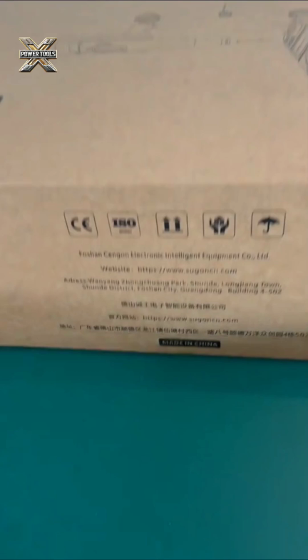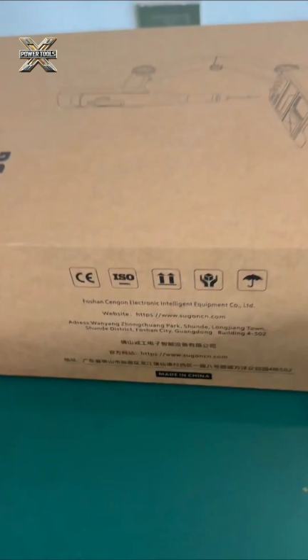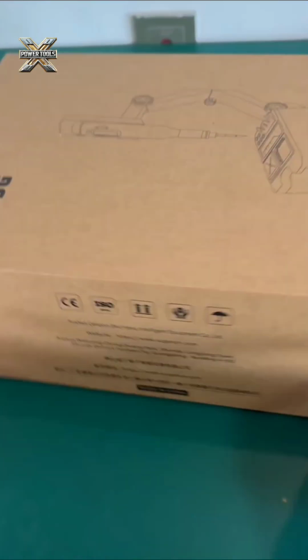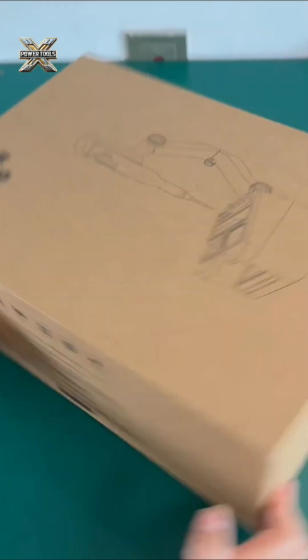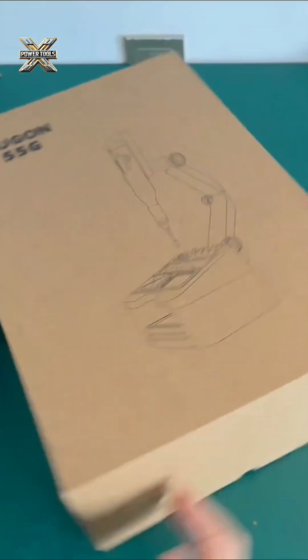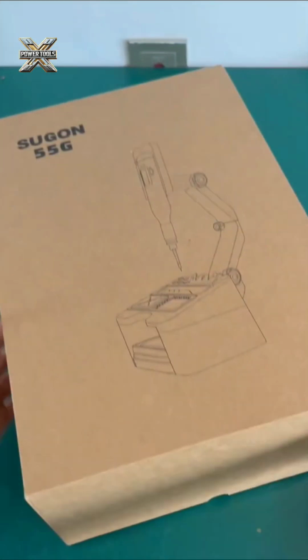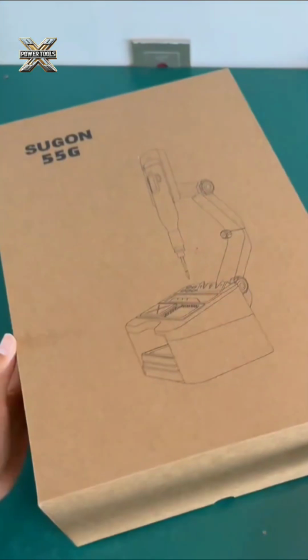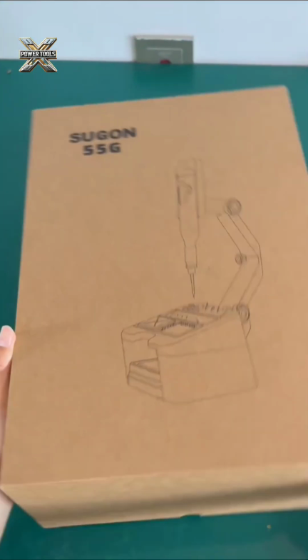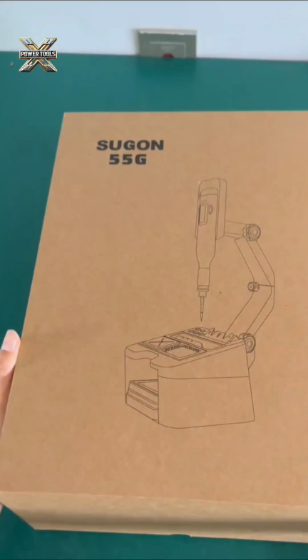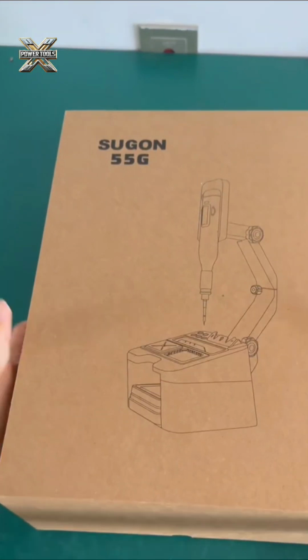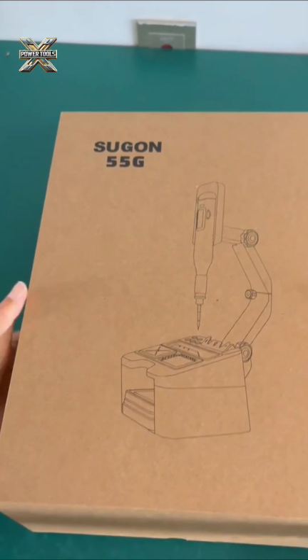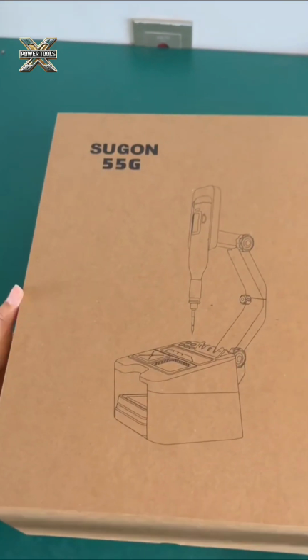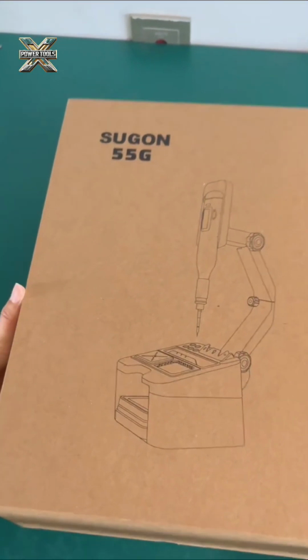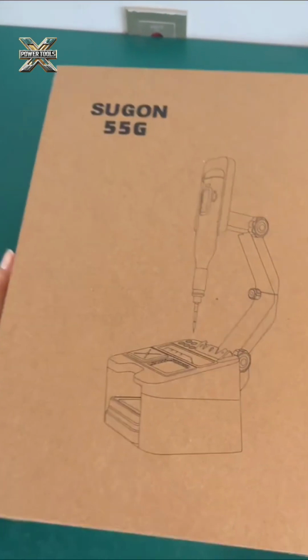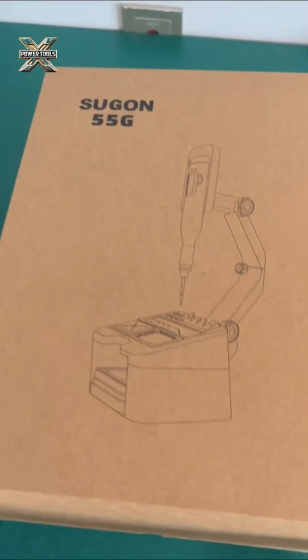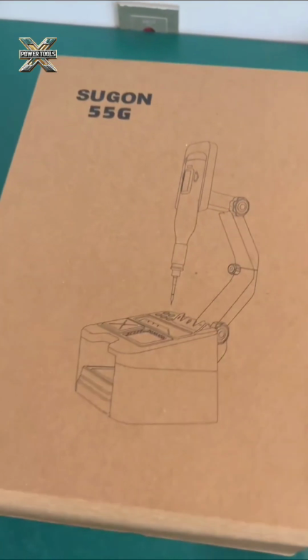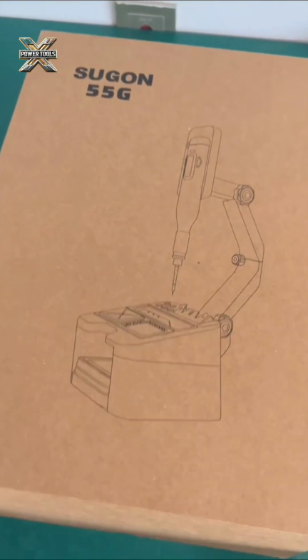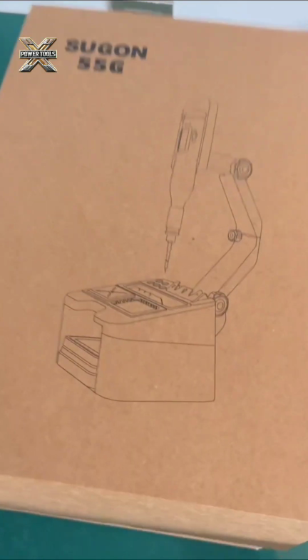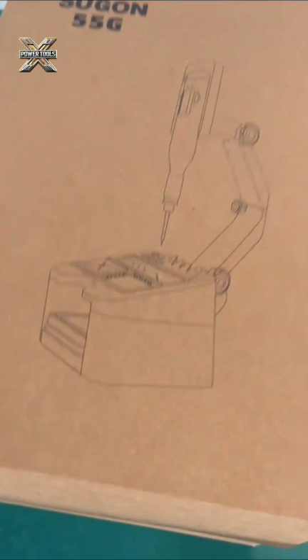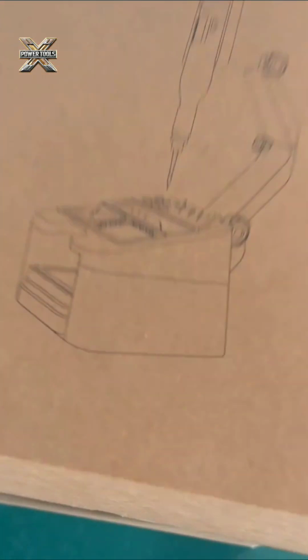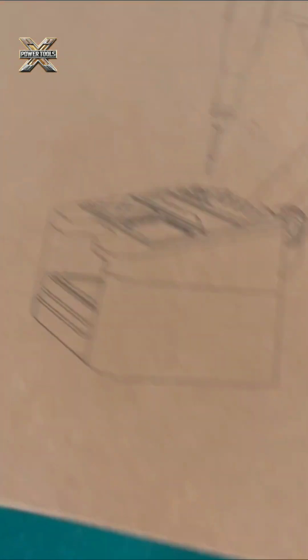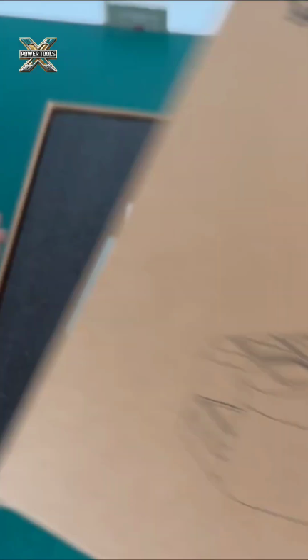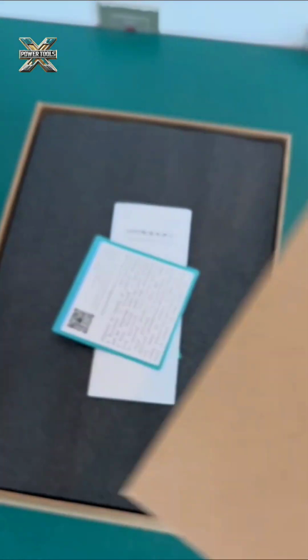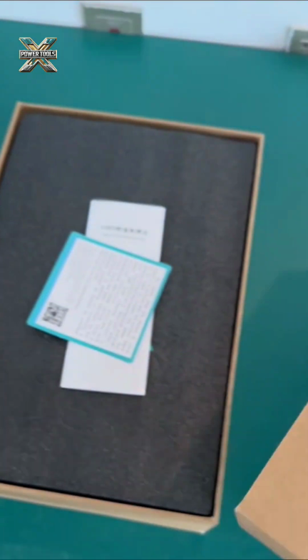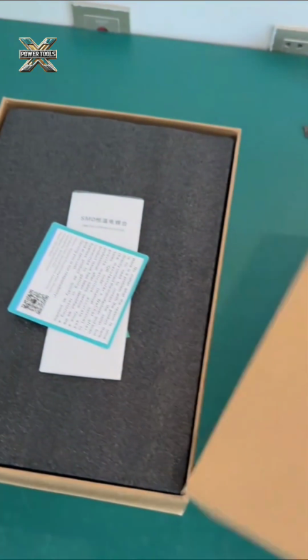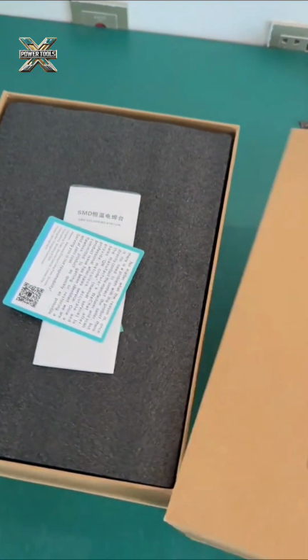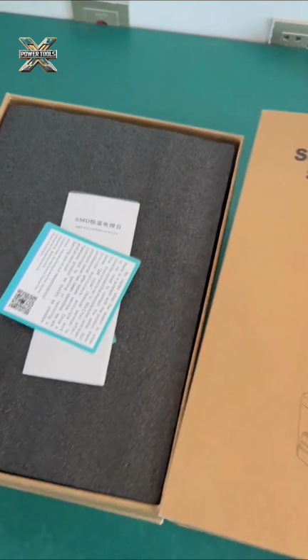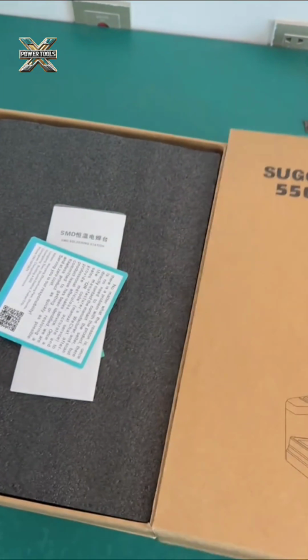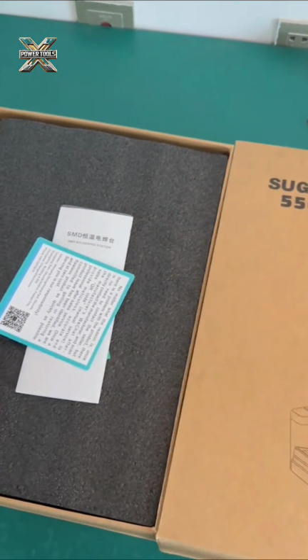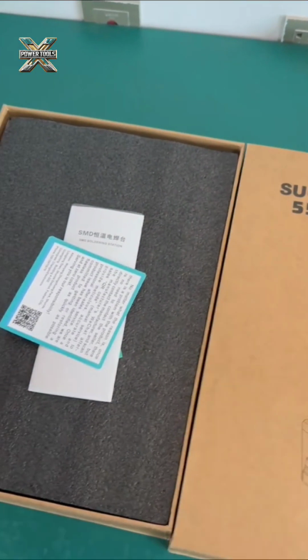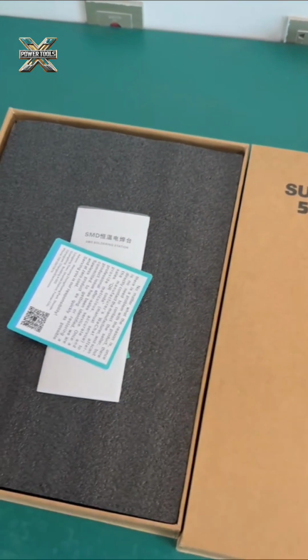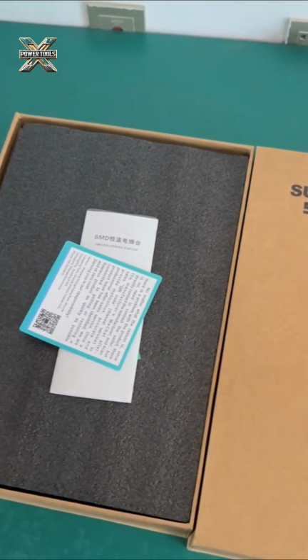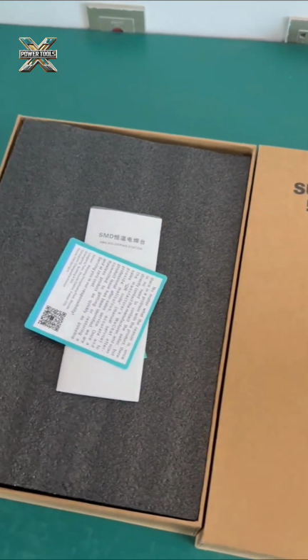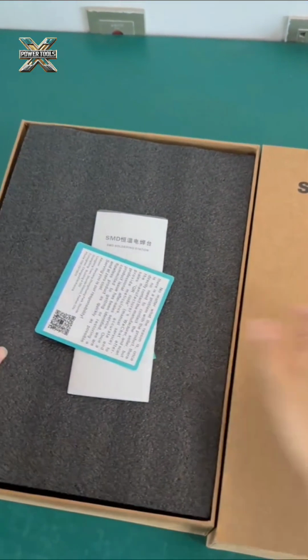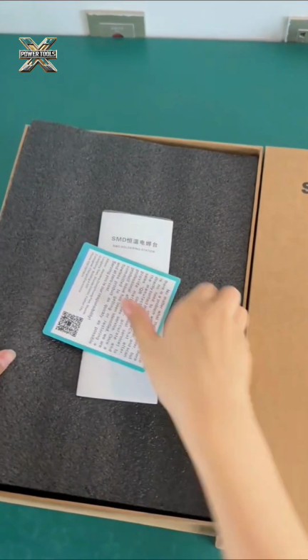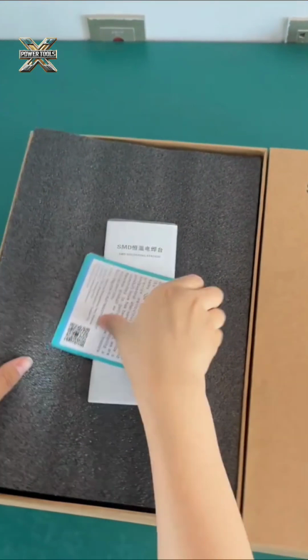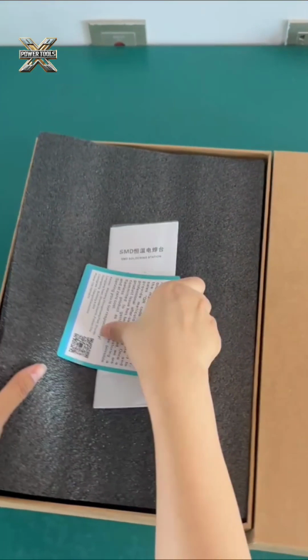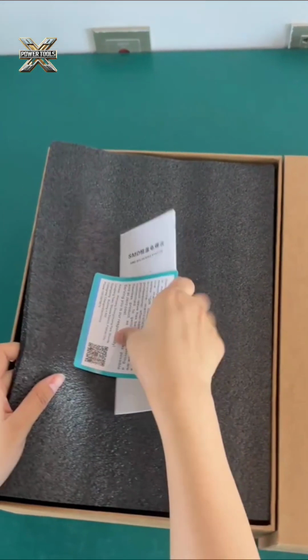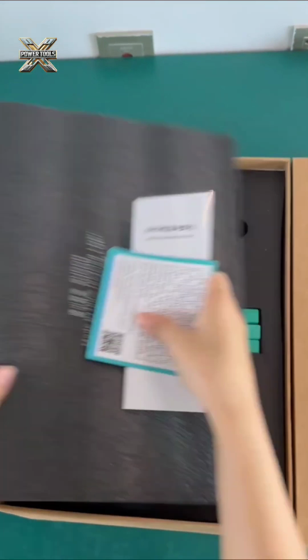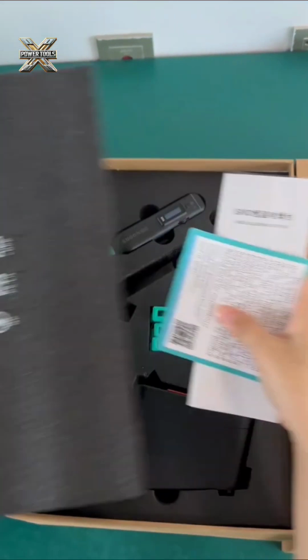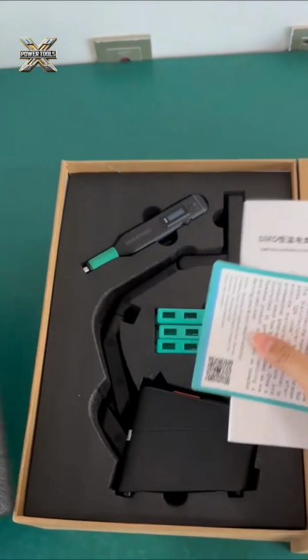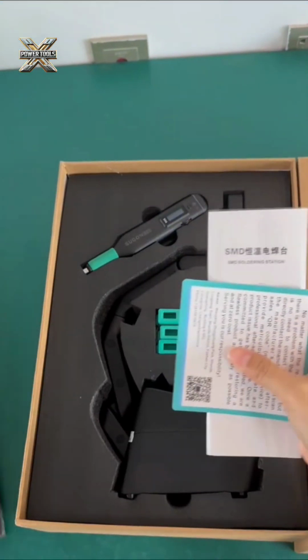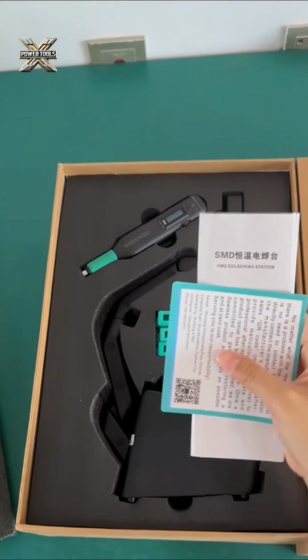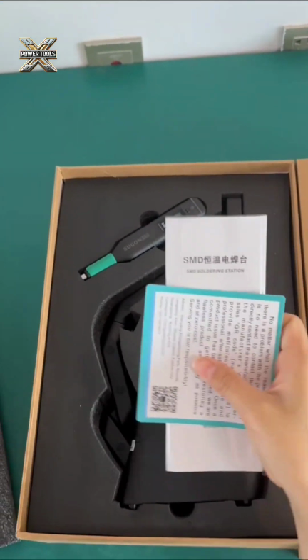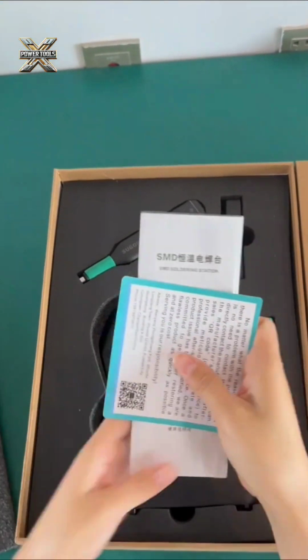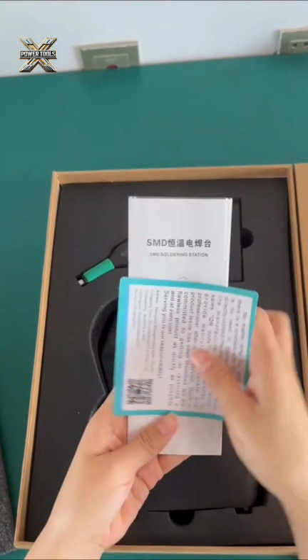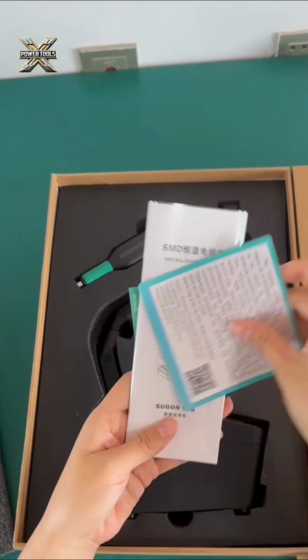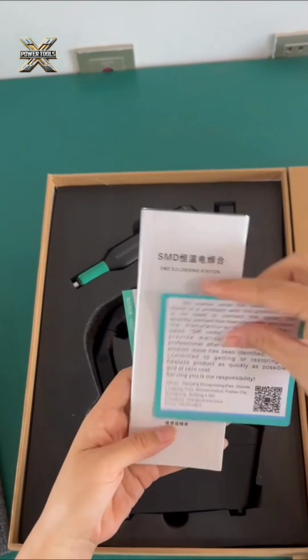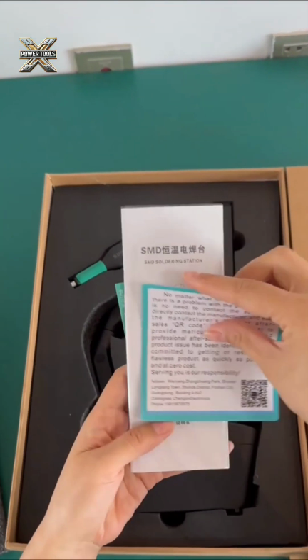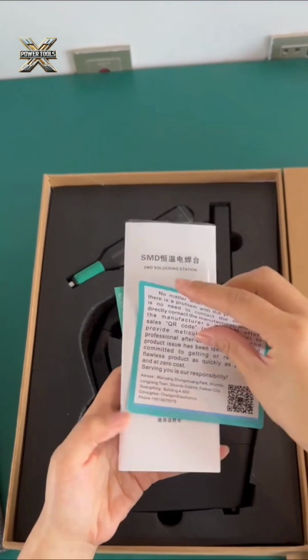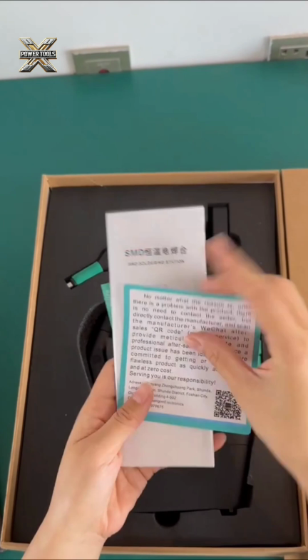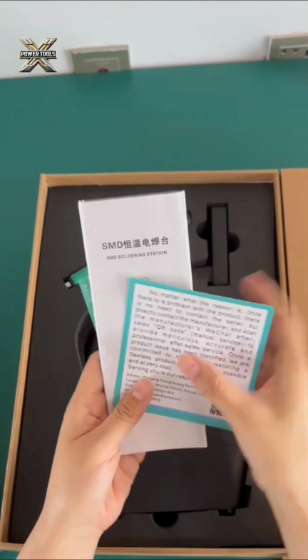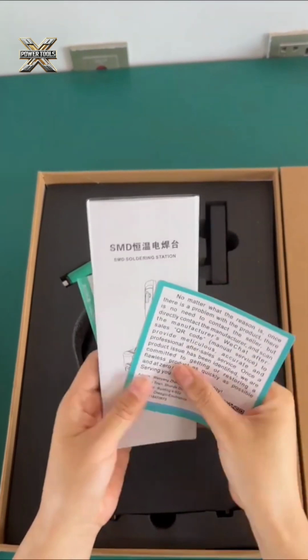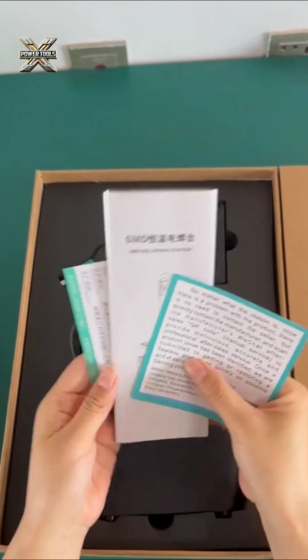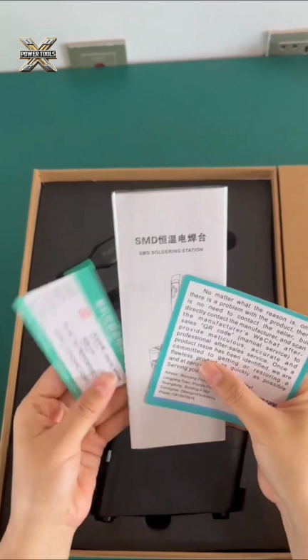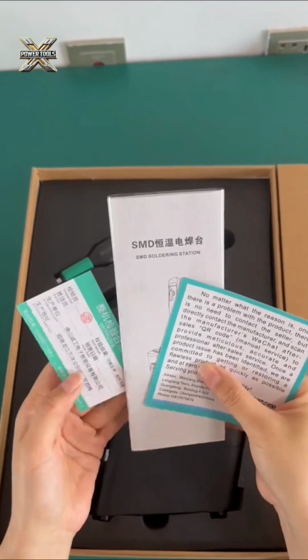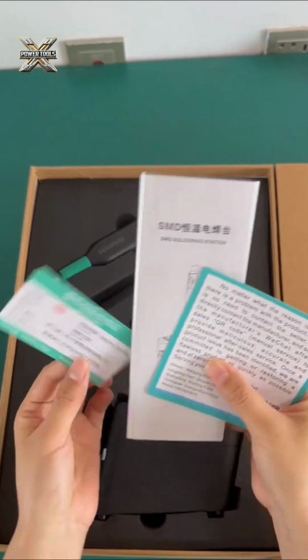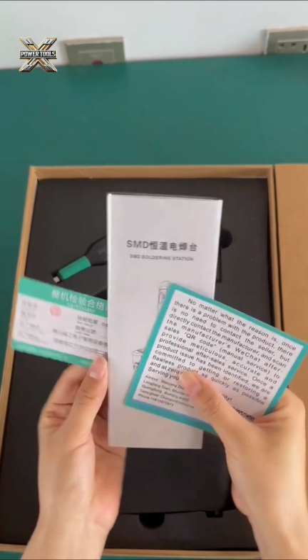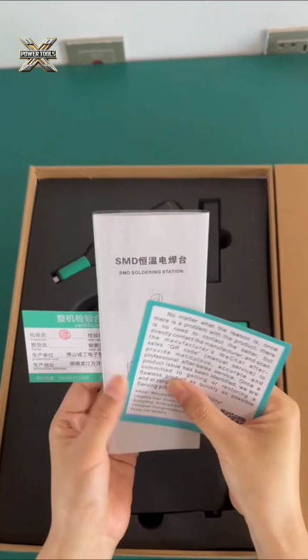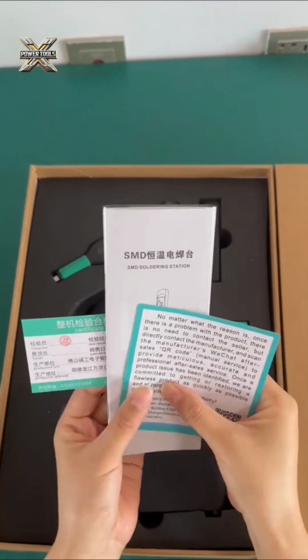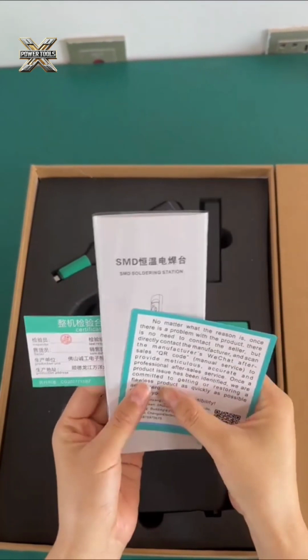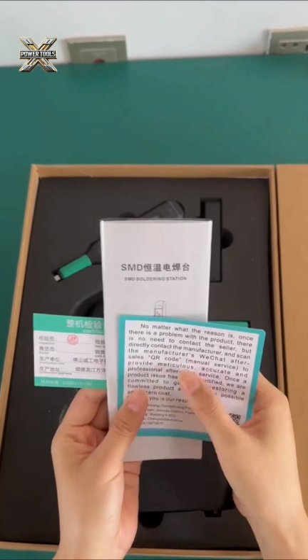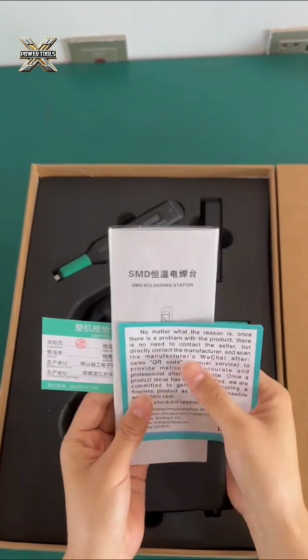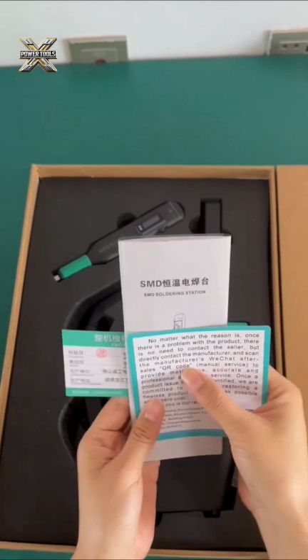Review of the SUGON 55G Soldering Station. The SUGON 55G is a compact, wireless soldering station with autonomous power and convenient adjustments.